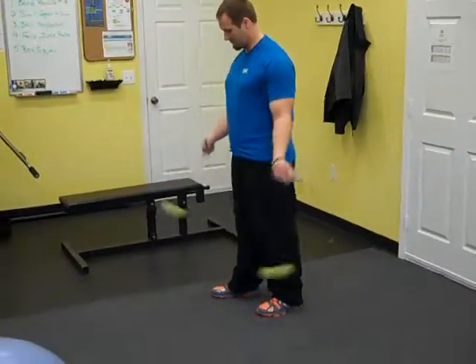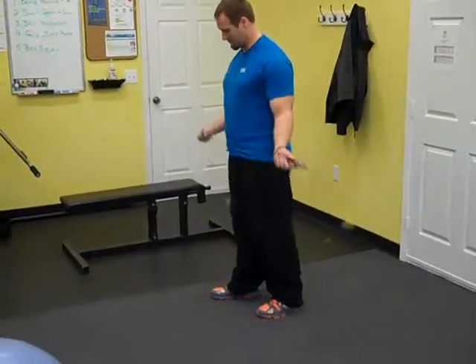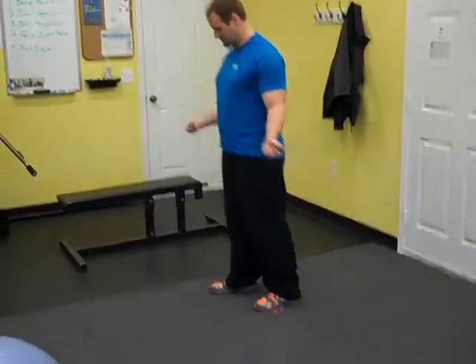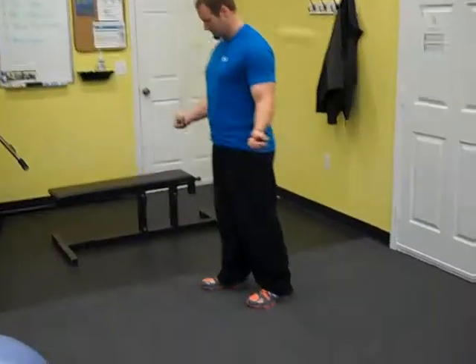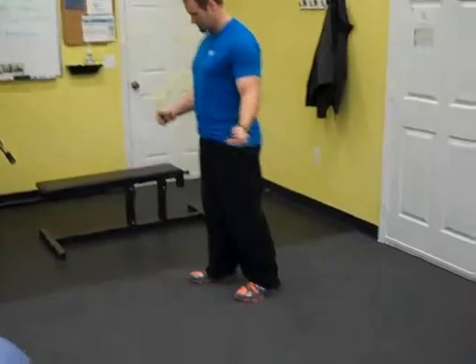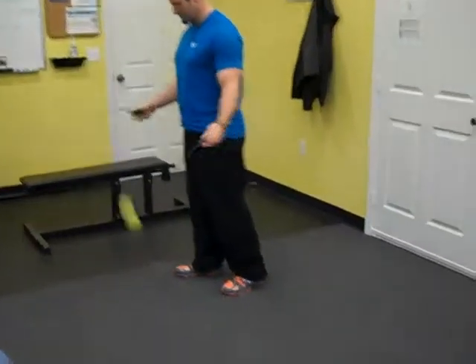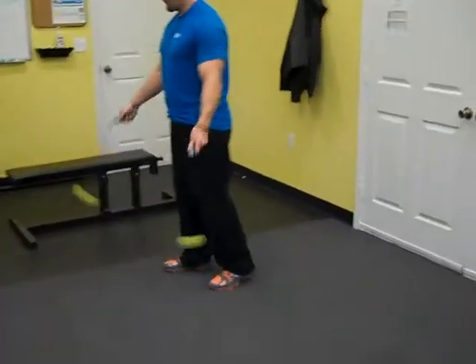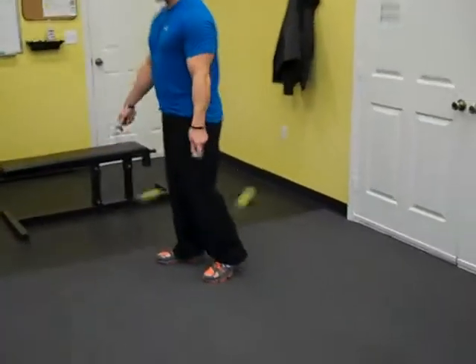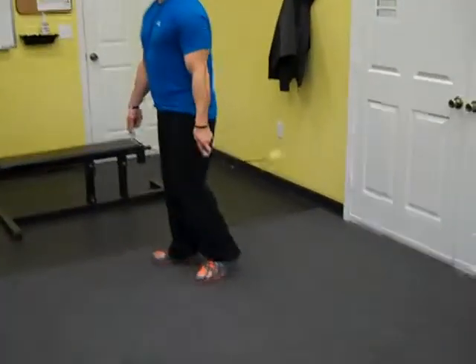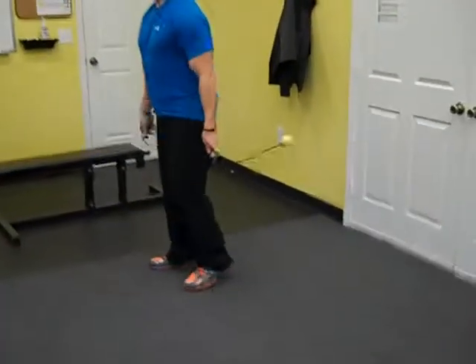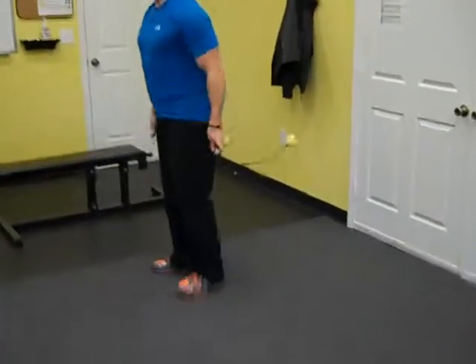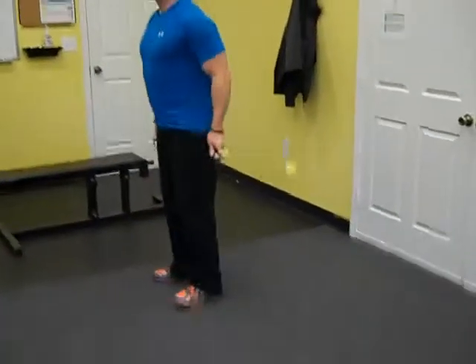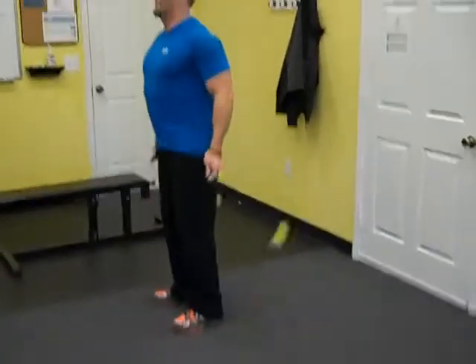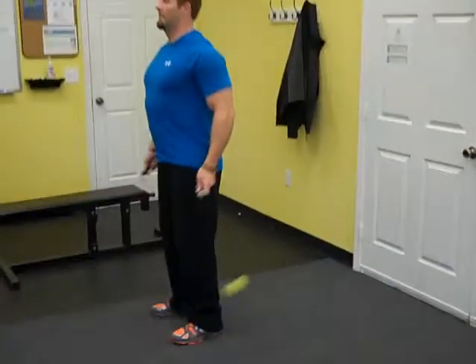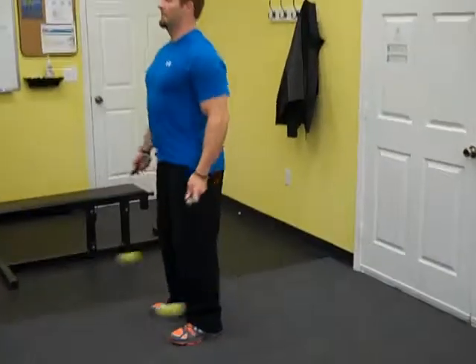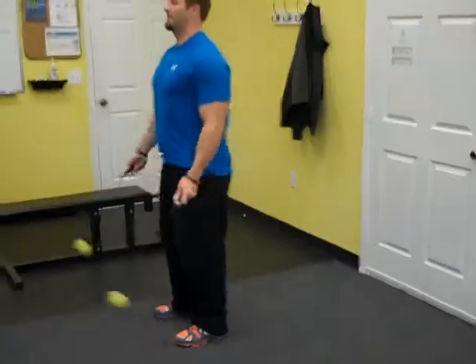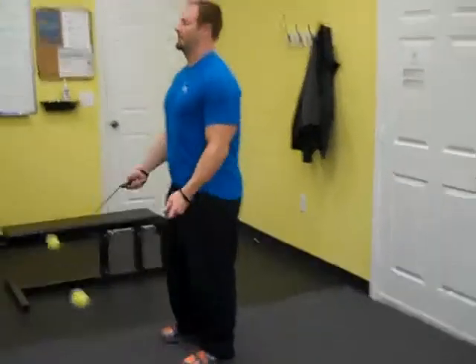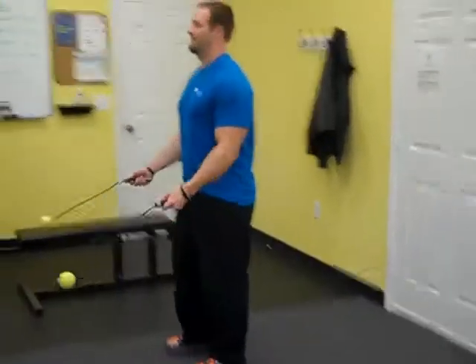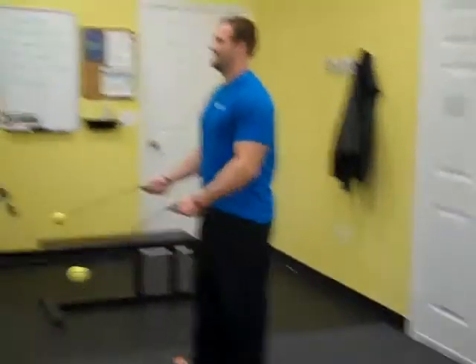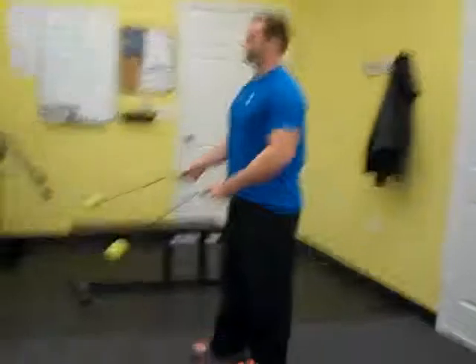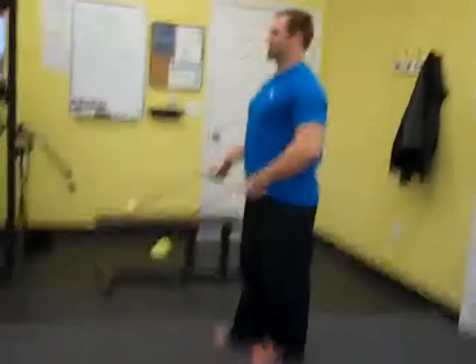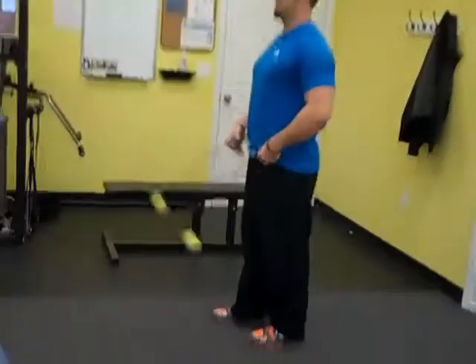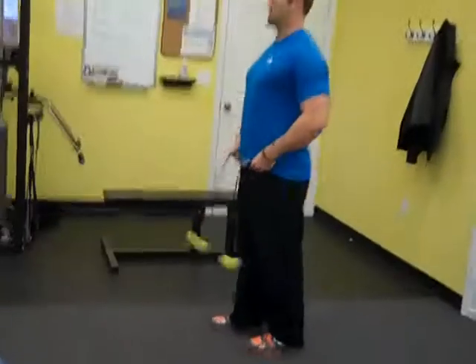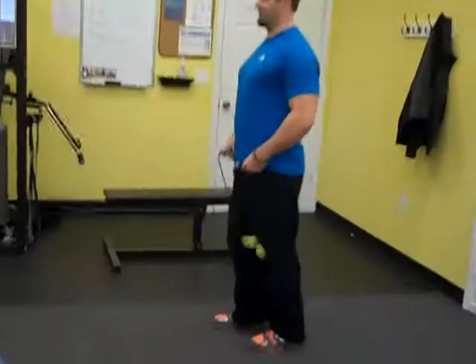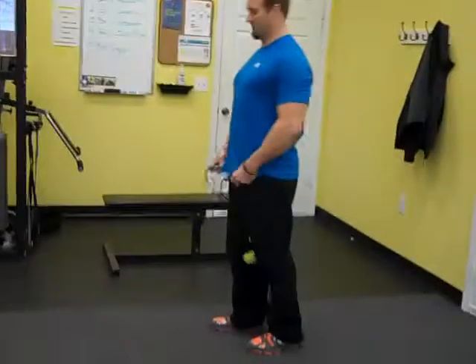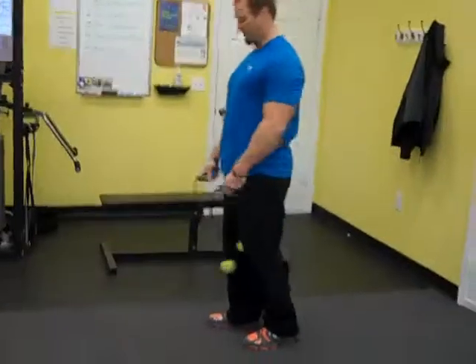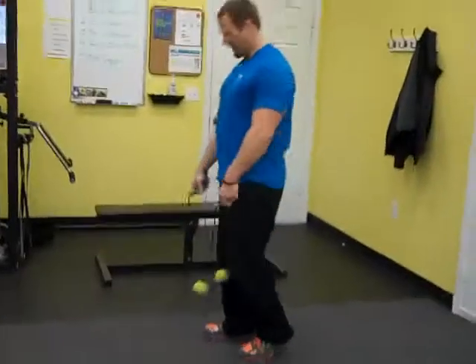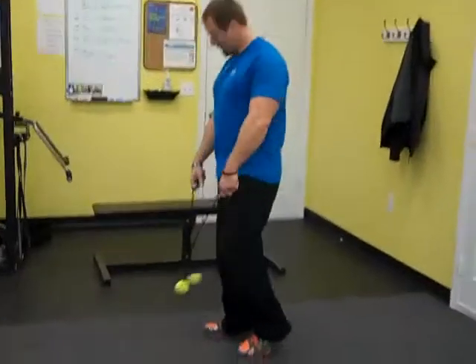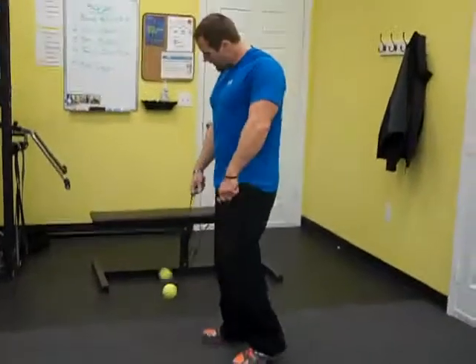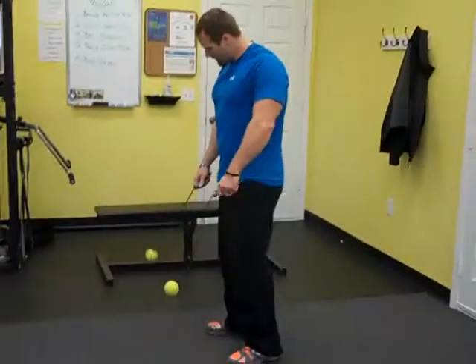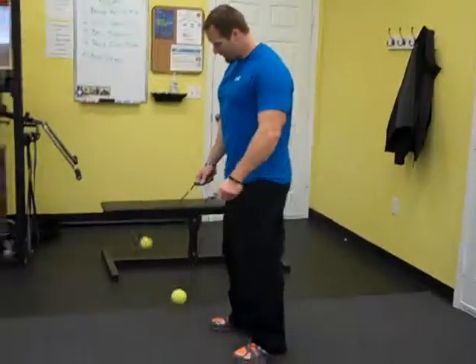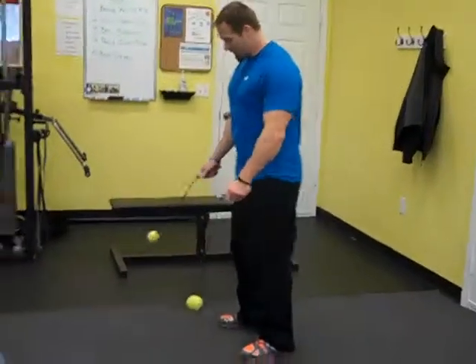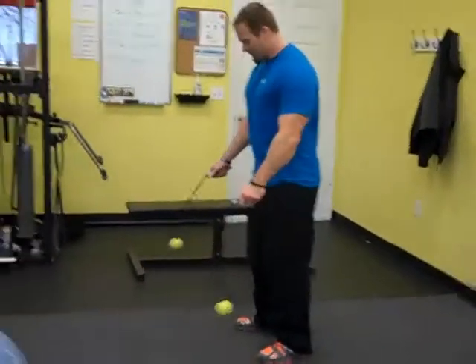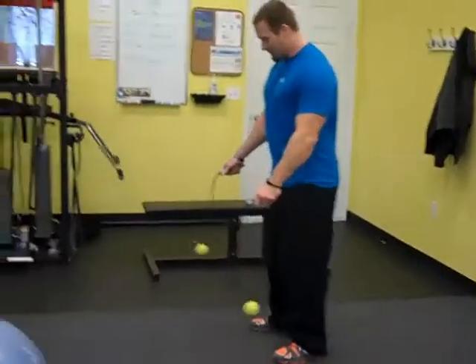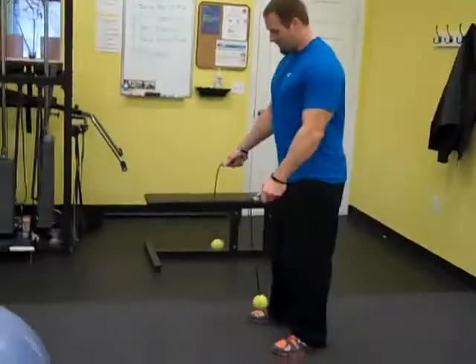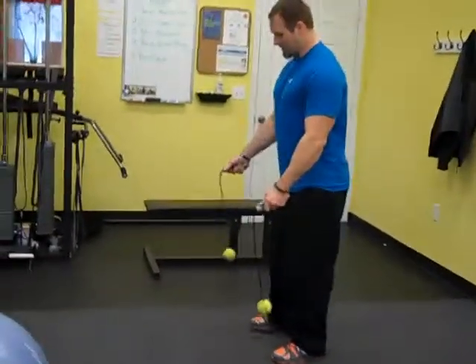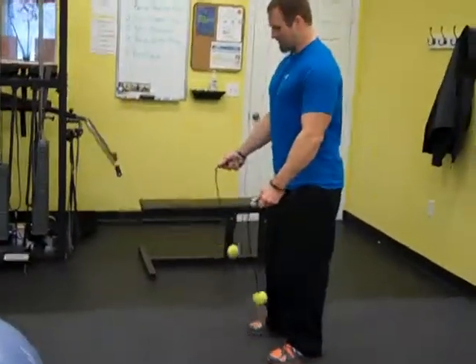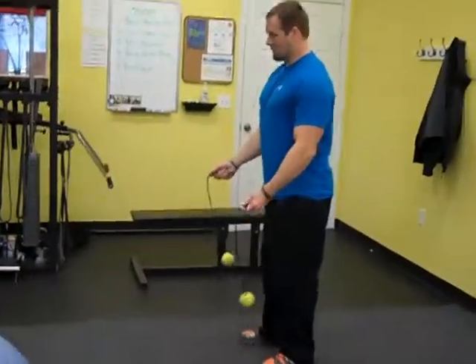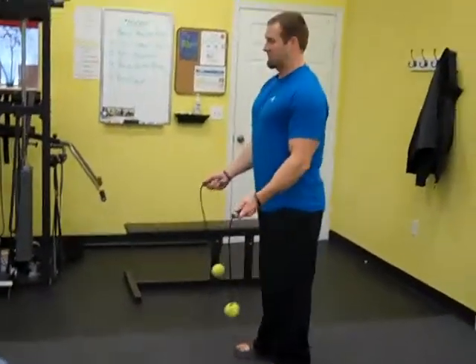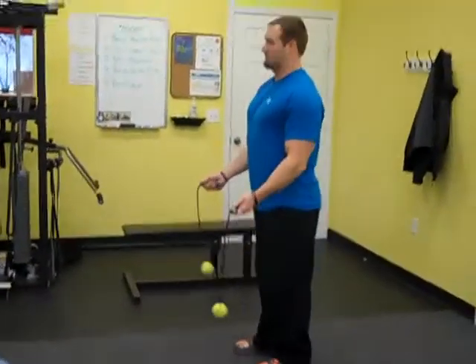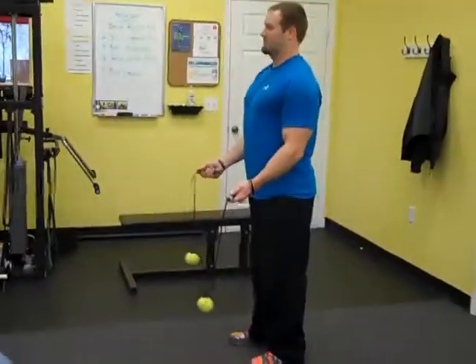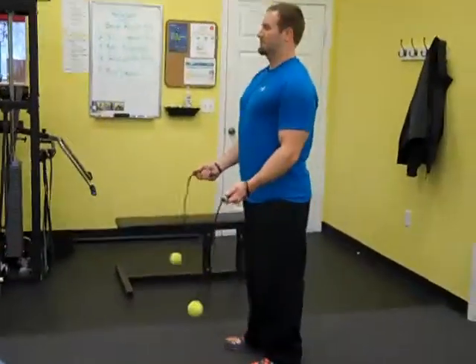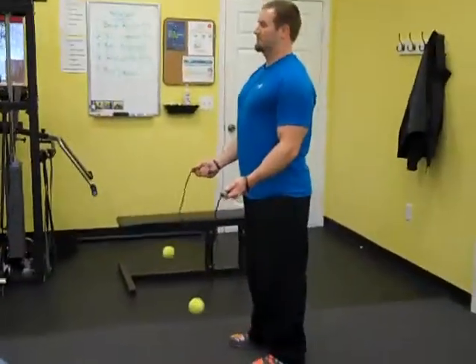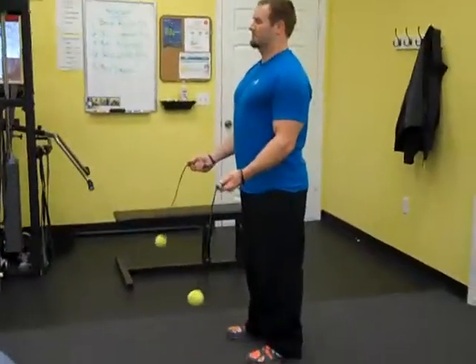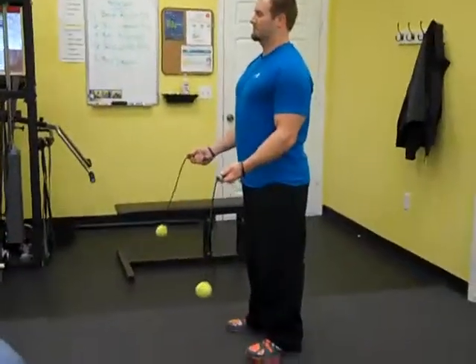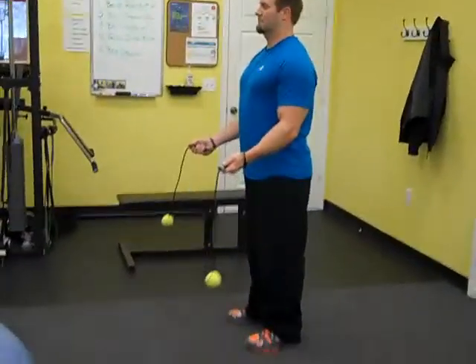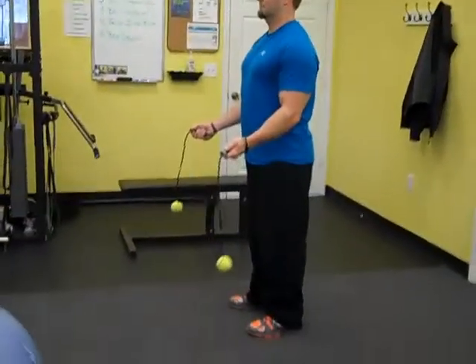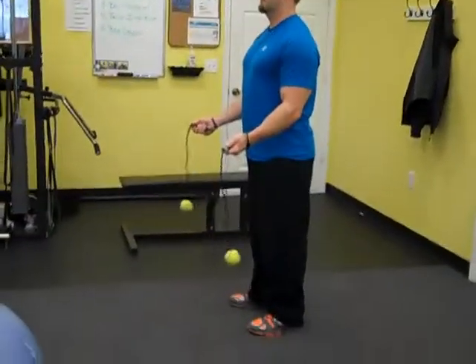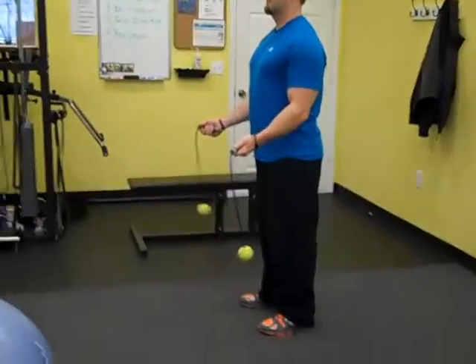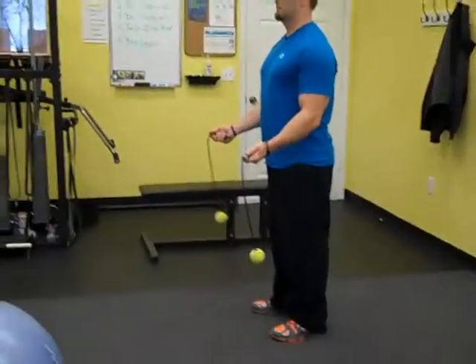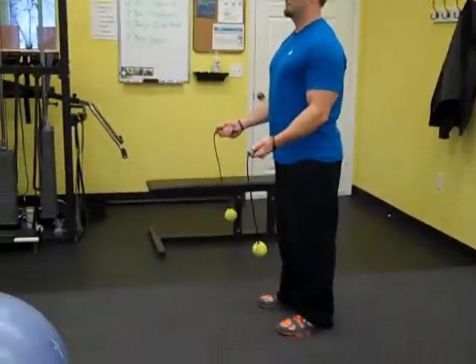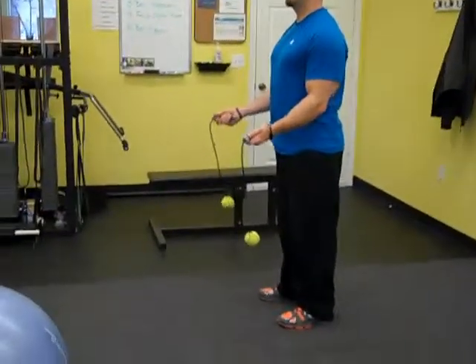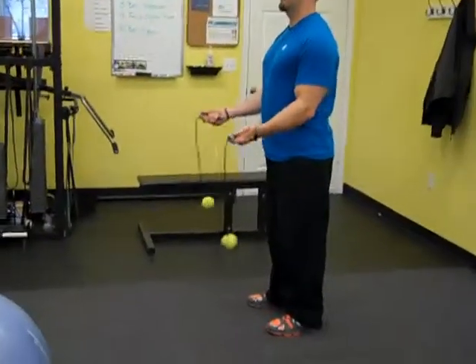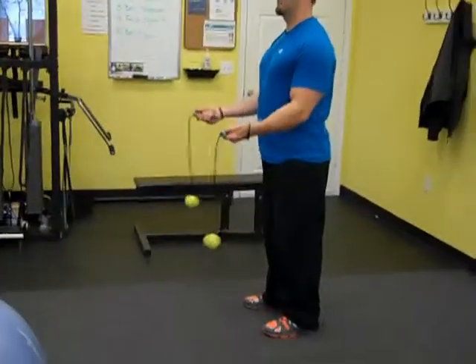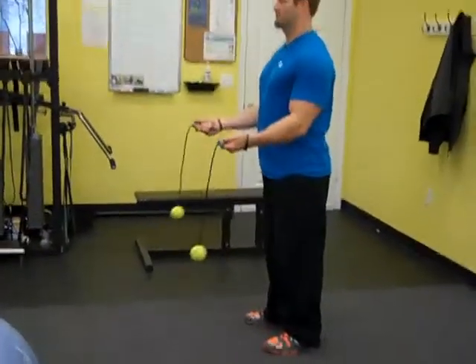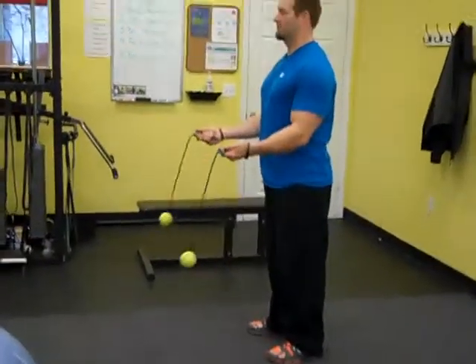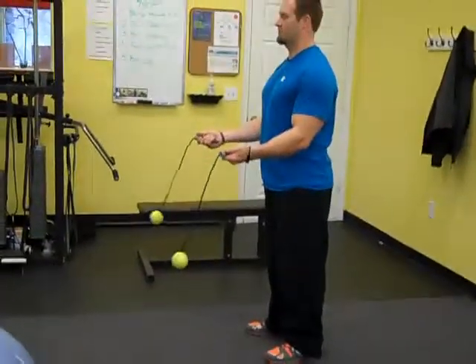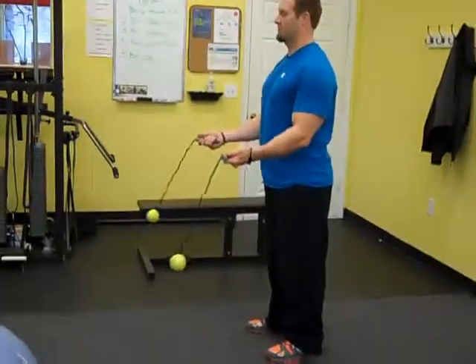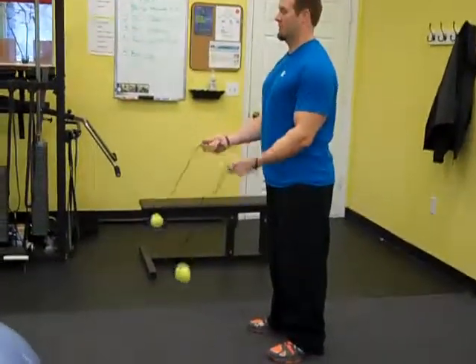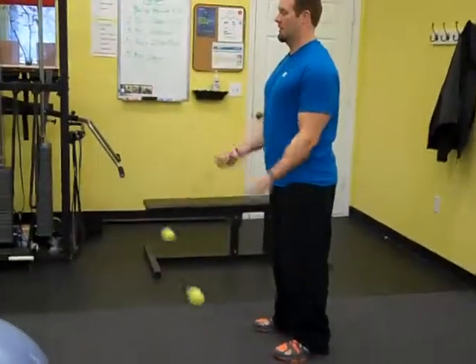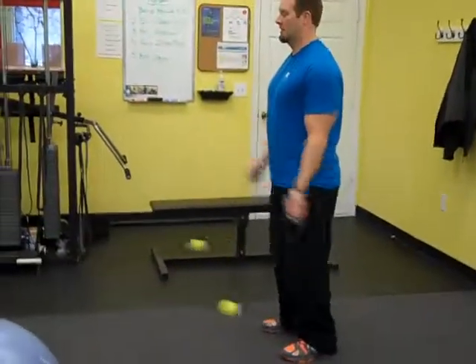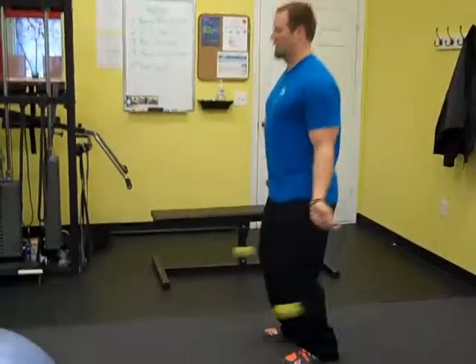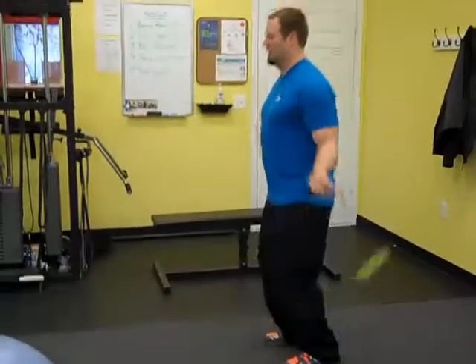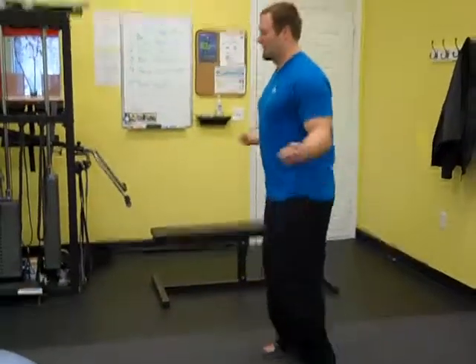Three rounds down. Crank it in 5, 4, 3, 2, 1 — go.